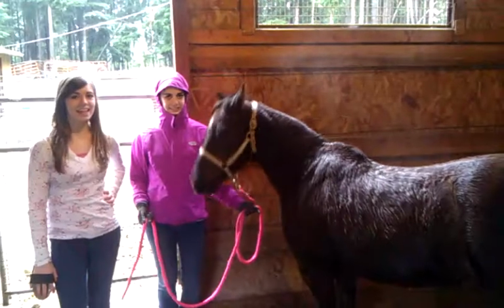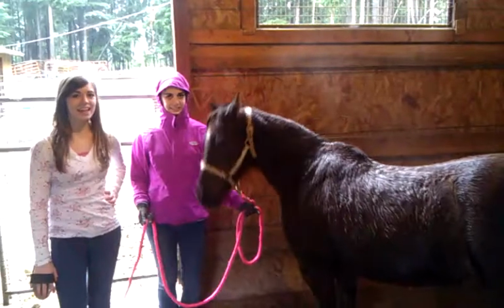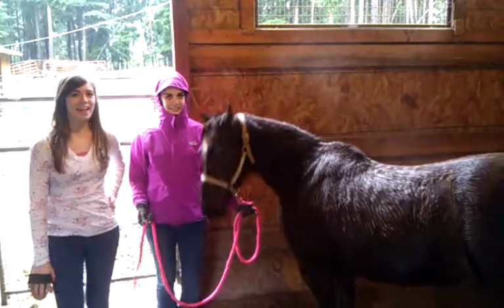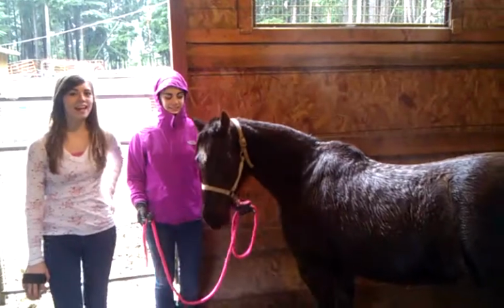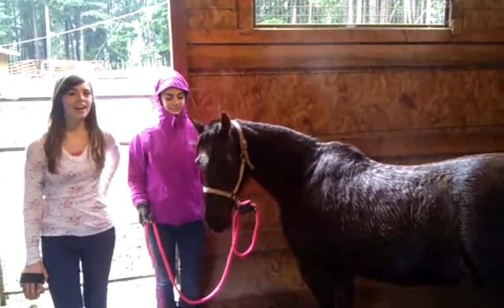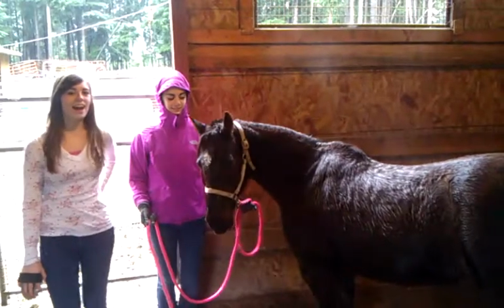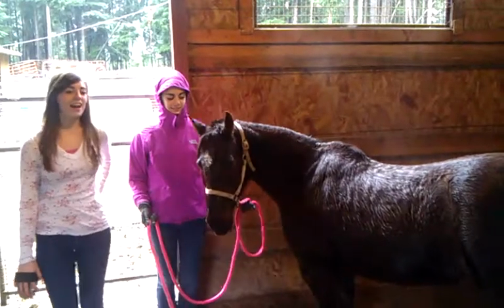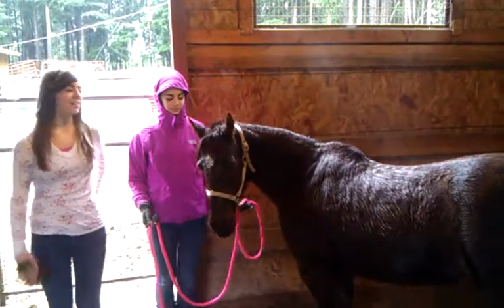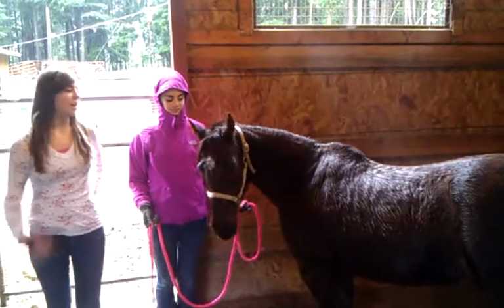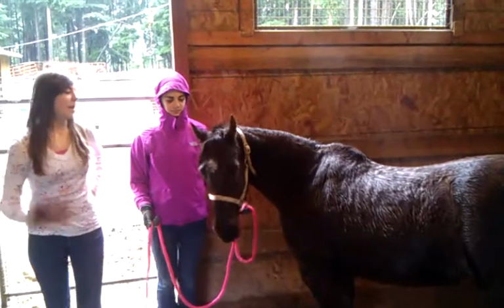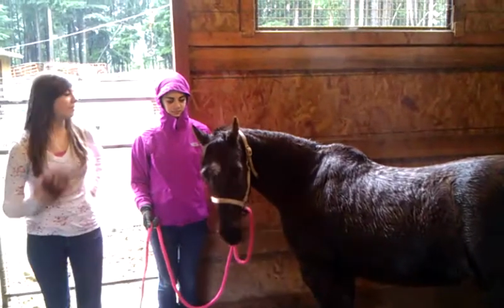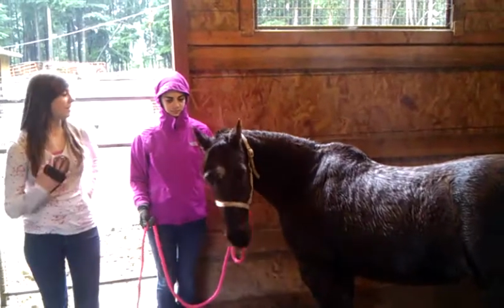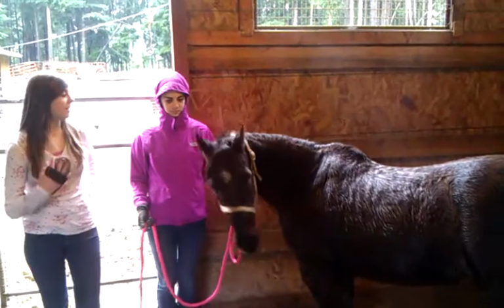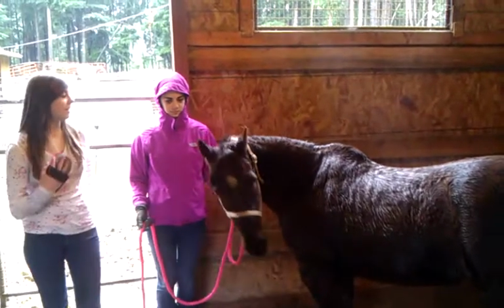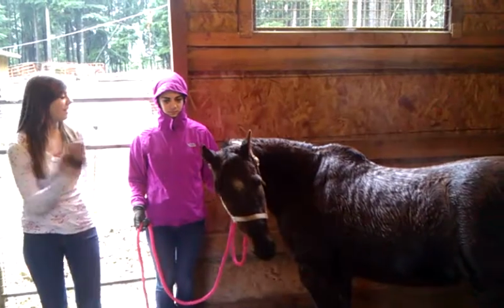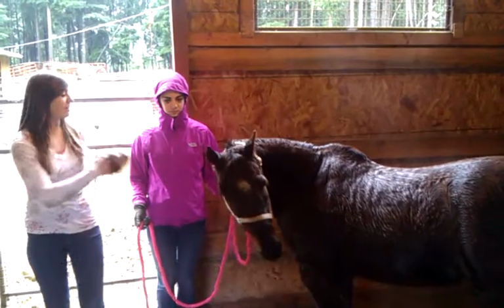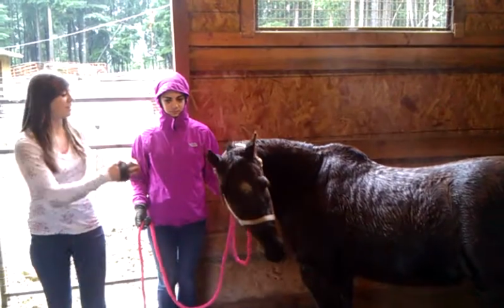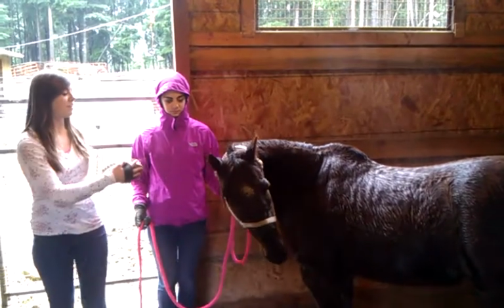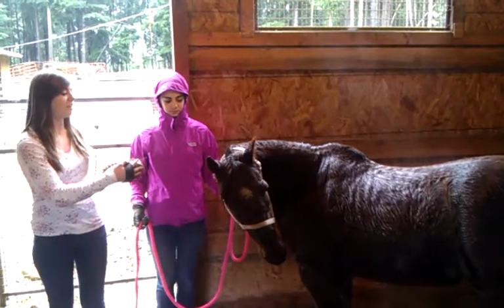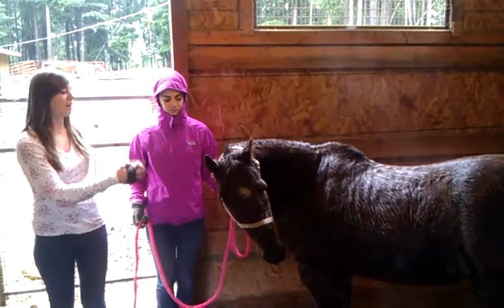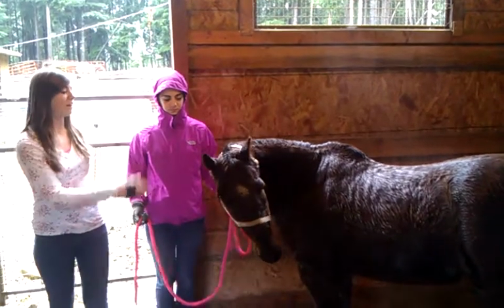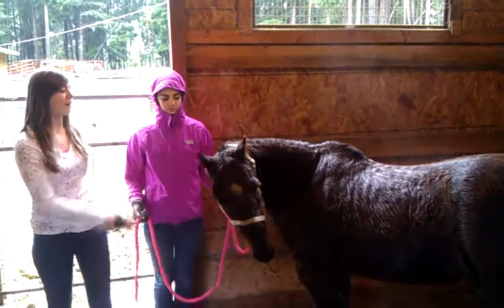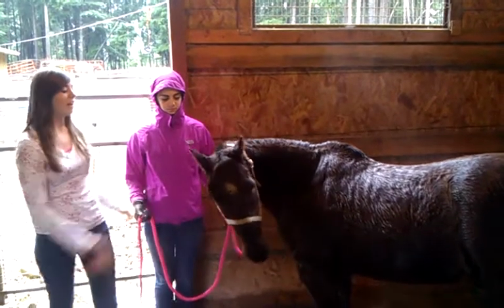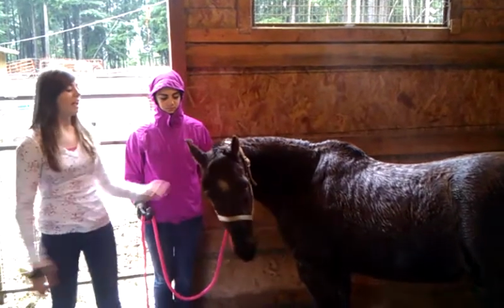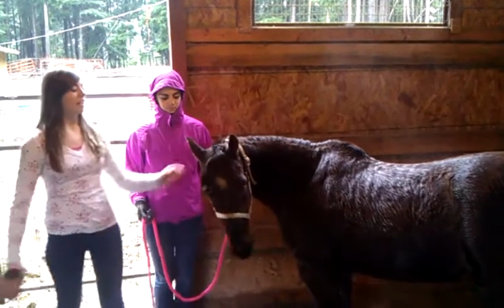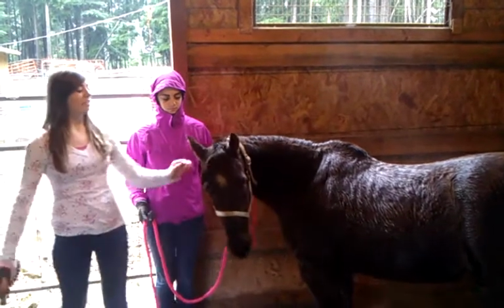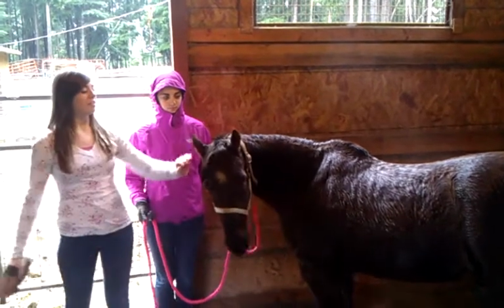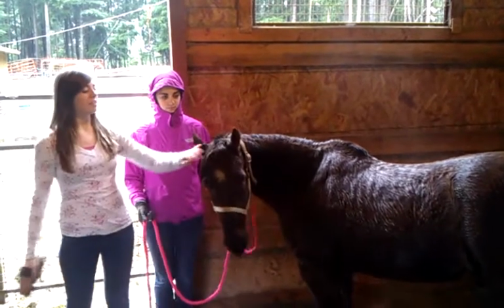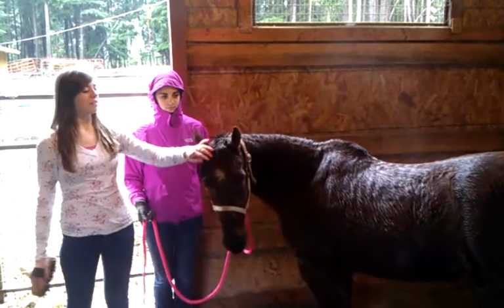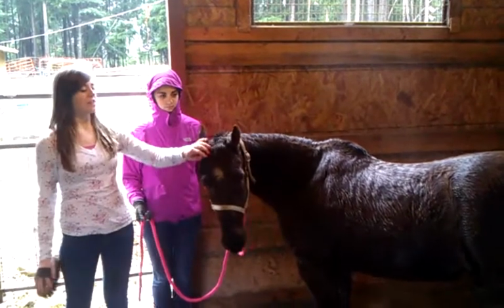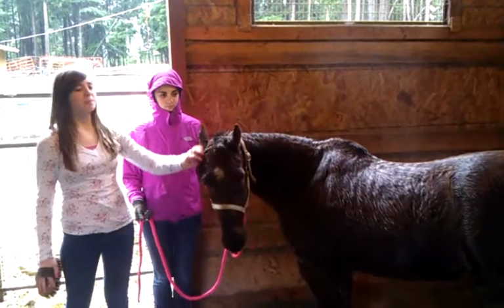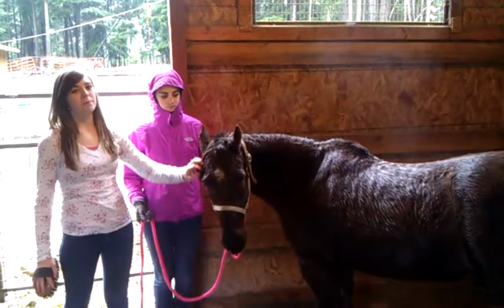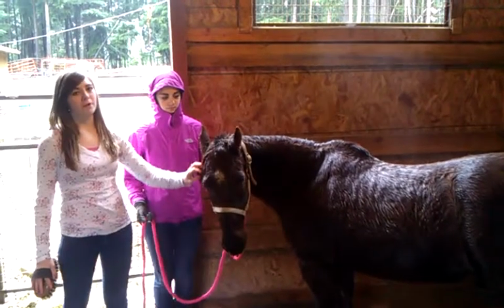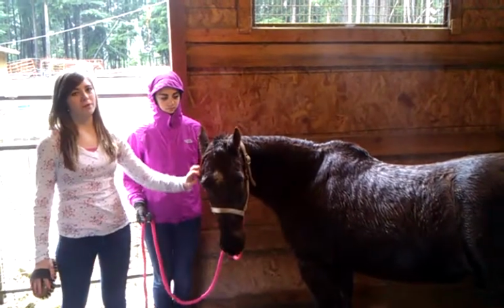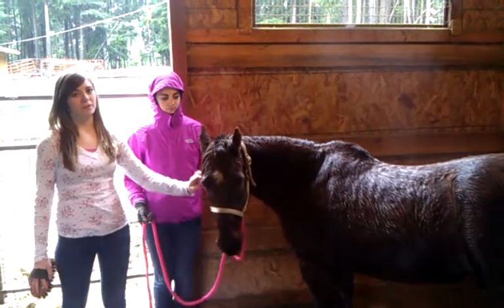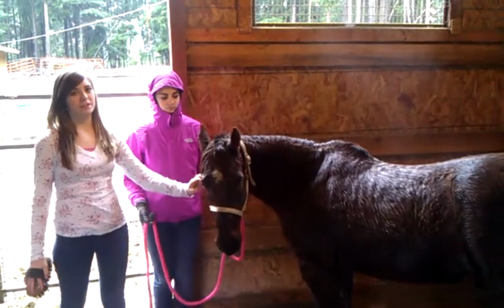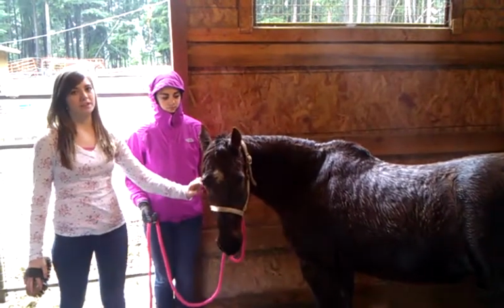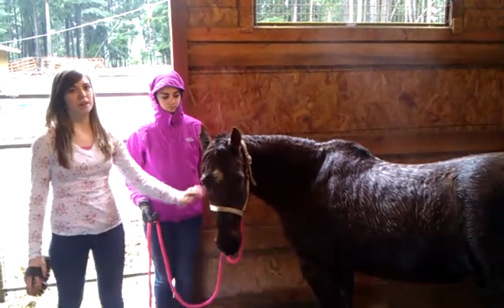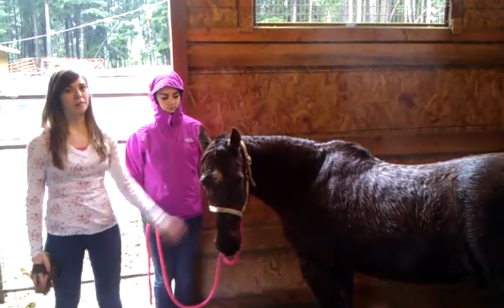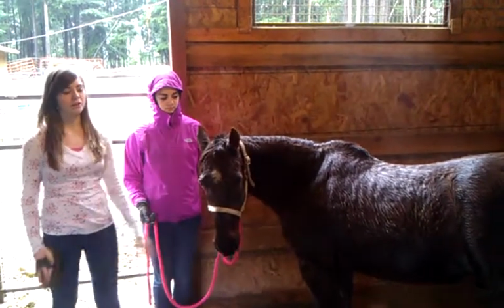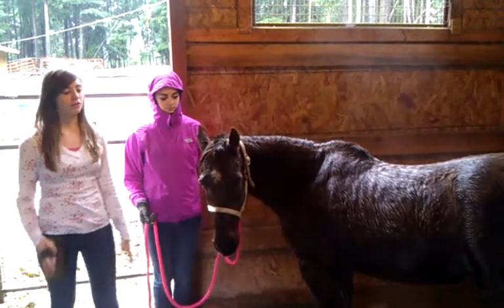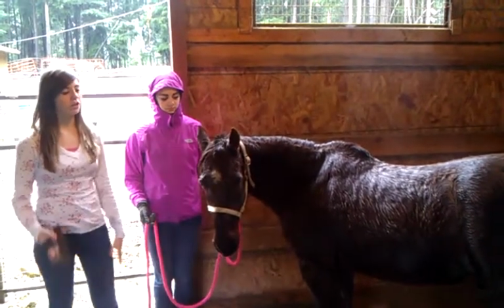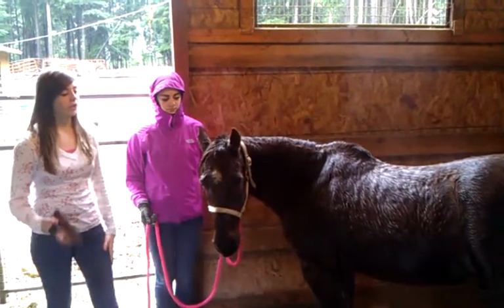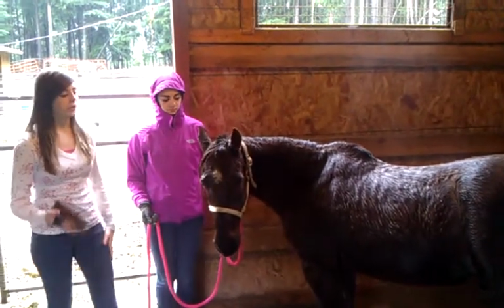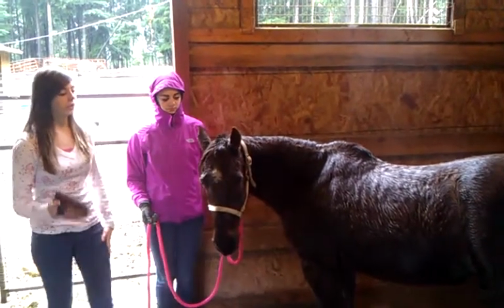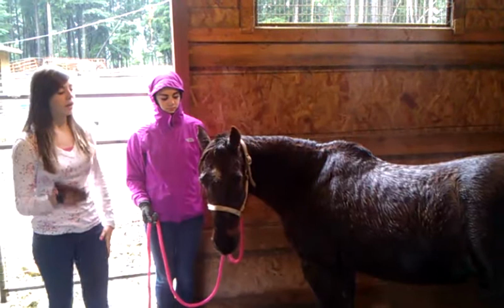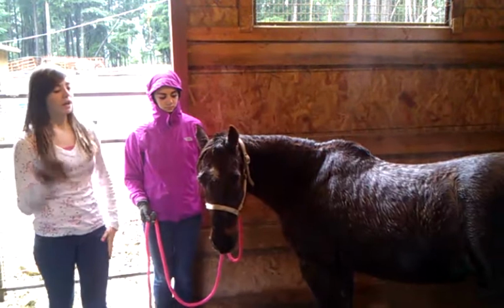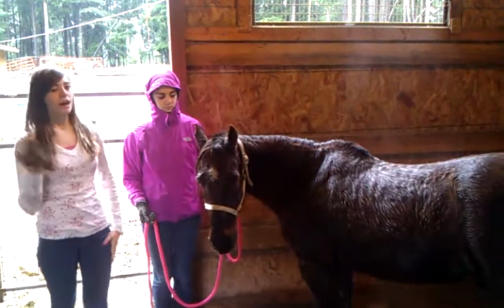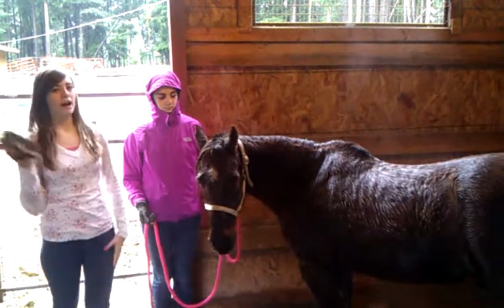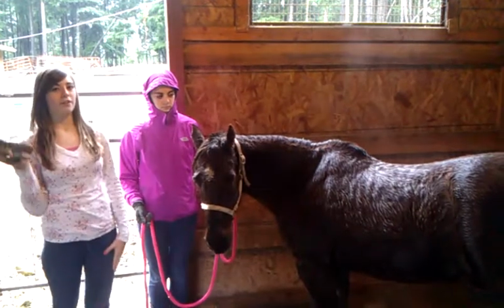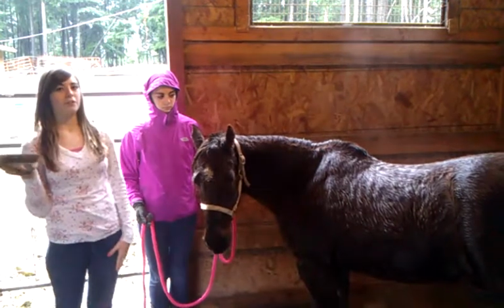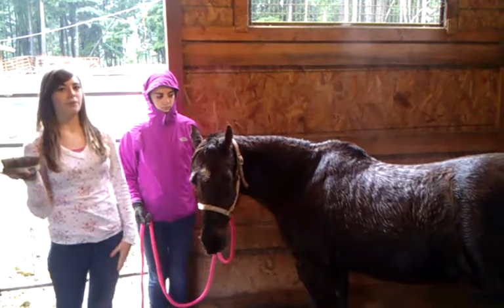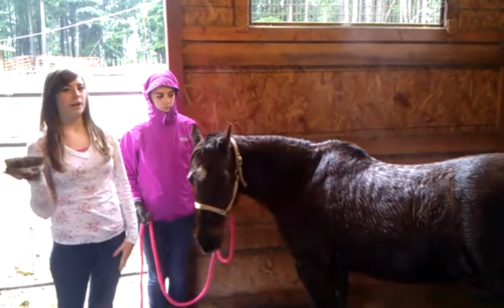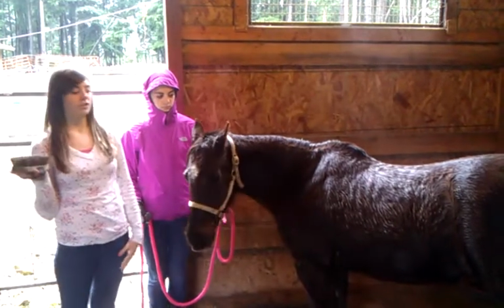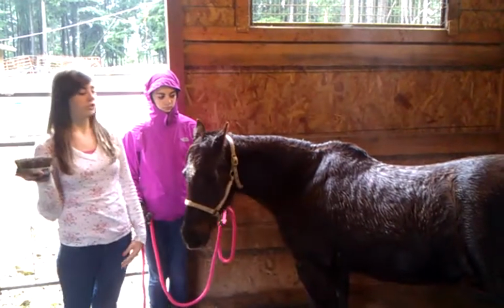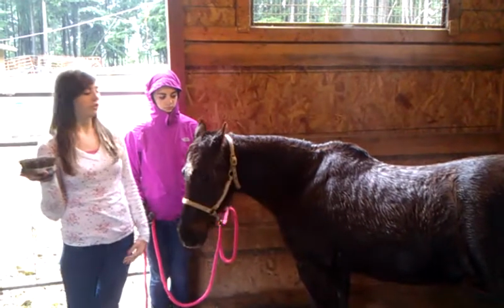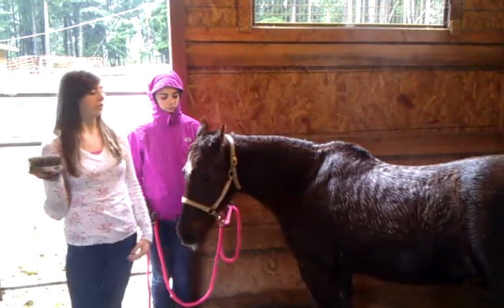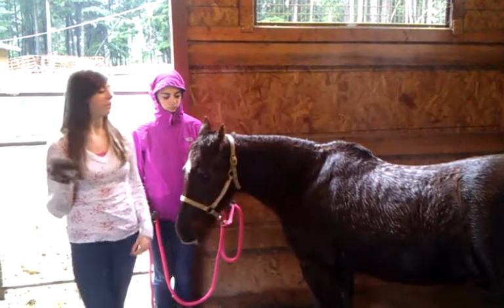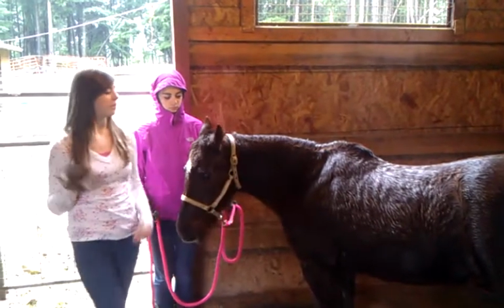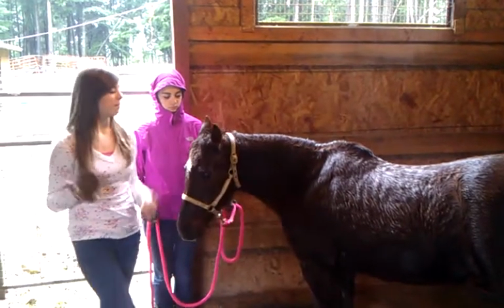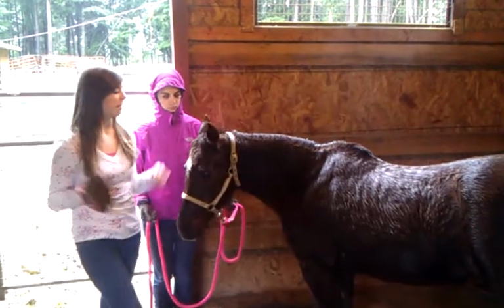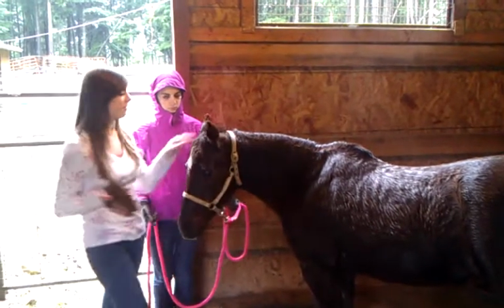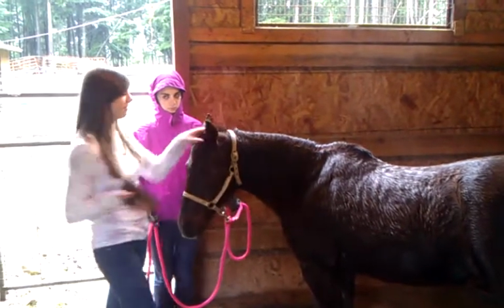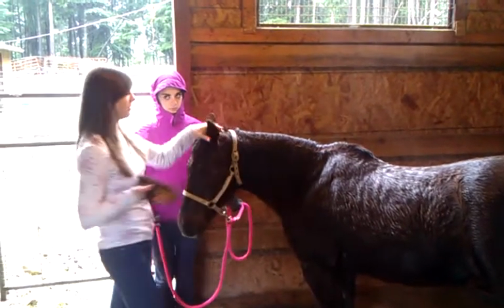Hey guys, I'm Tana and this is Tara and this is Keeping My Horse. I'm going to show you how to brush my horse.